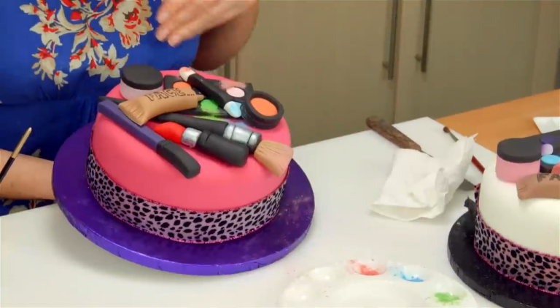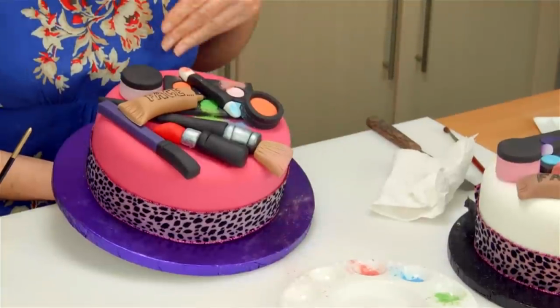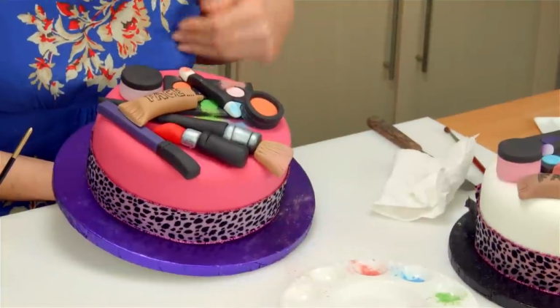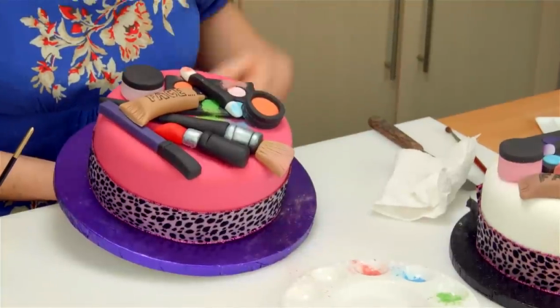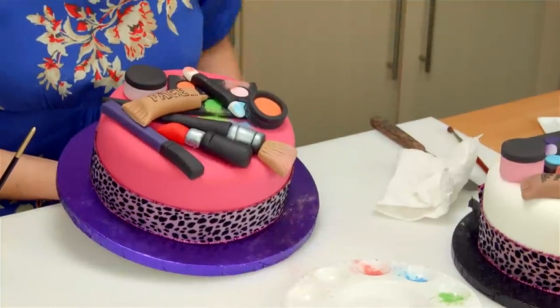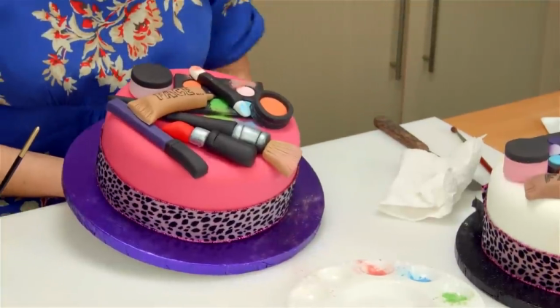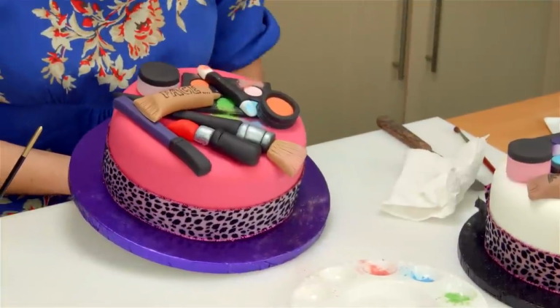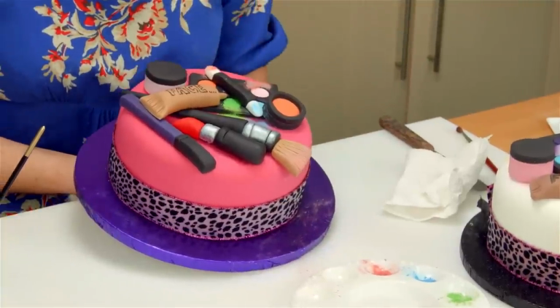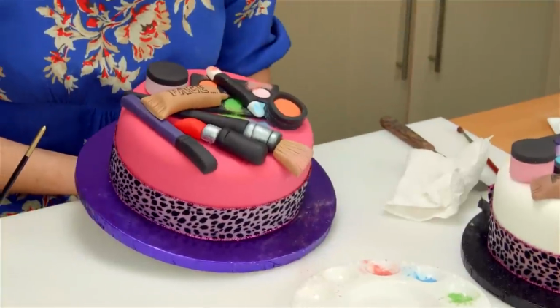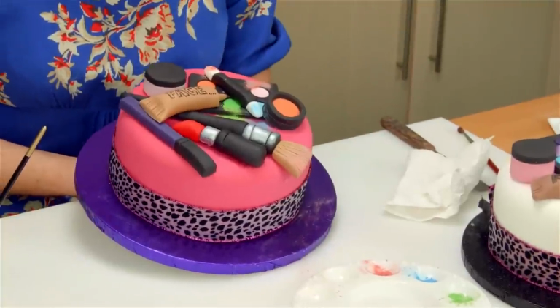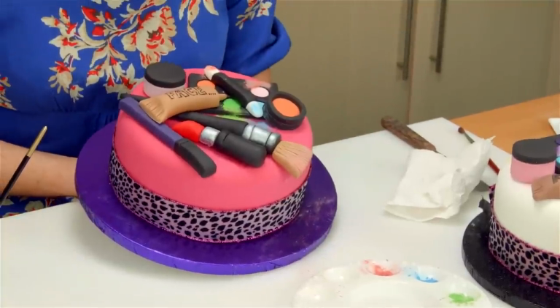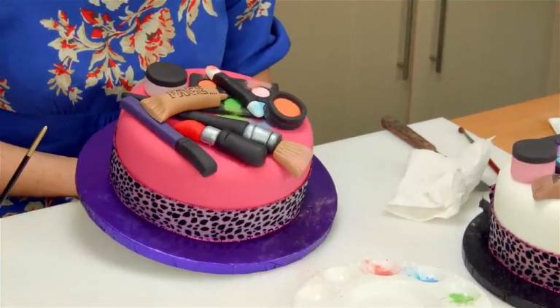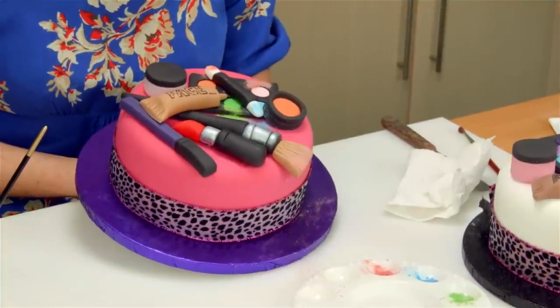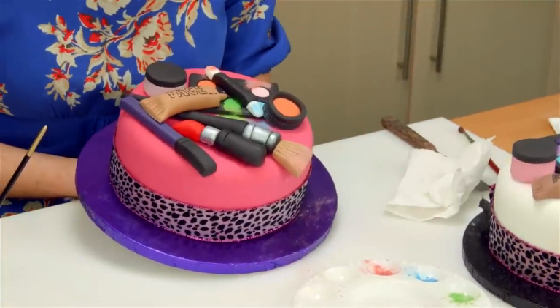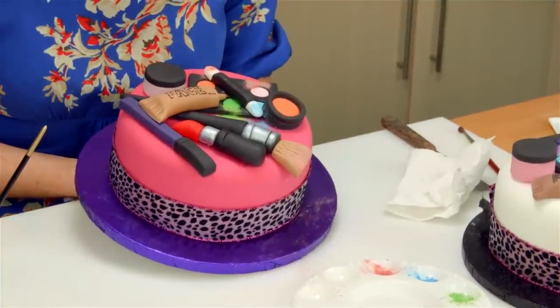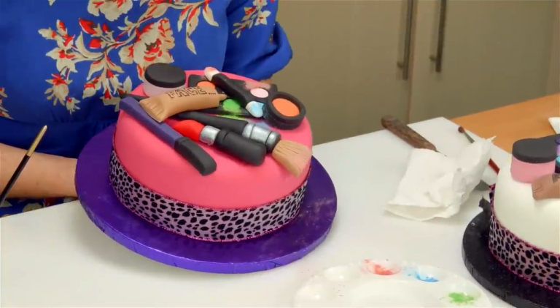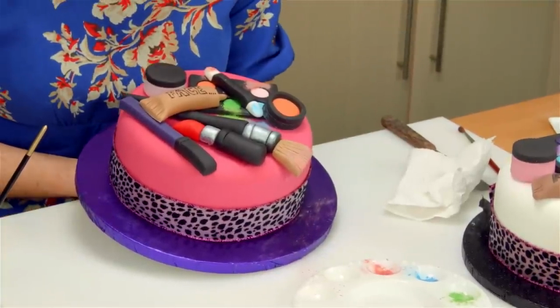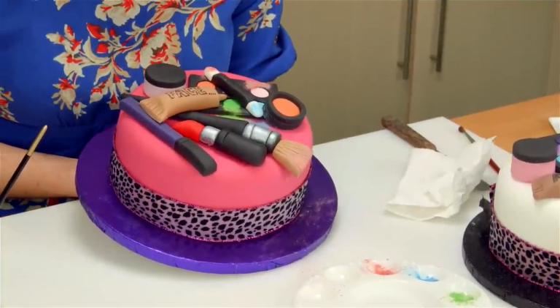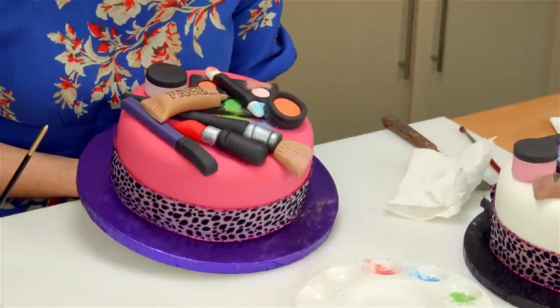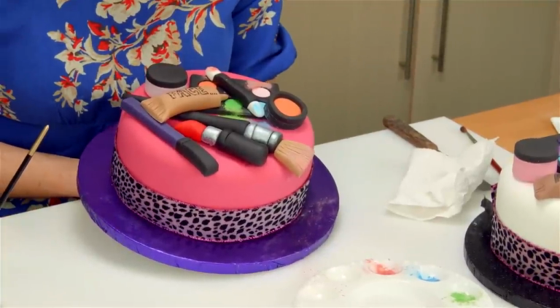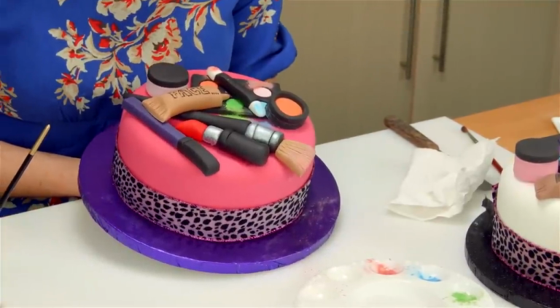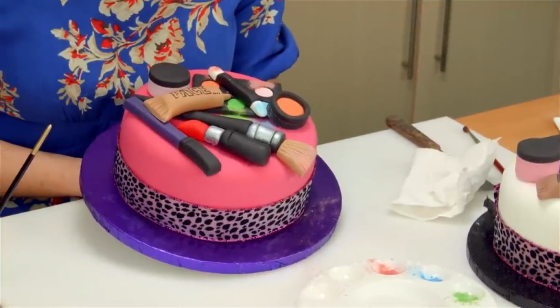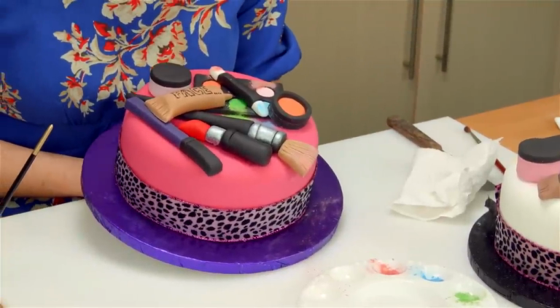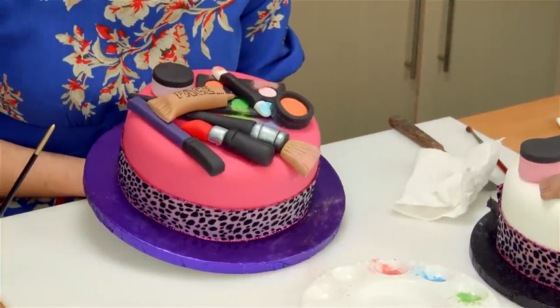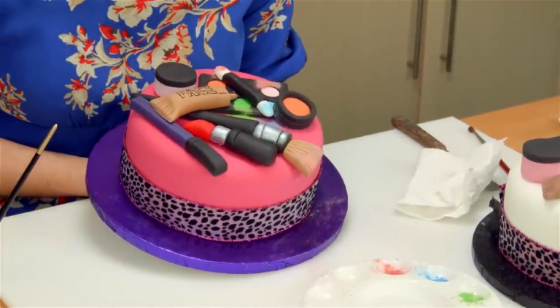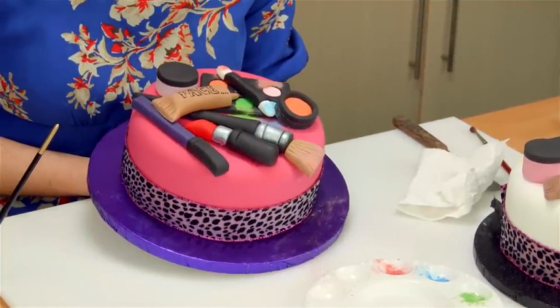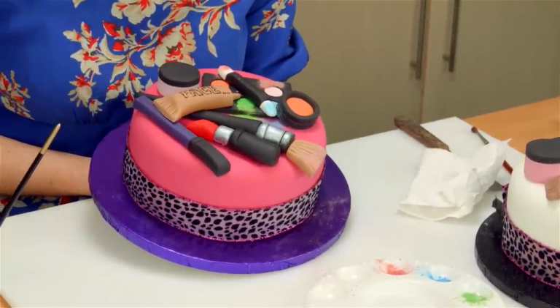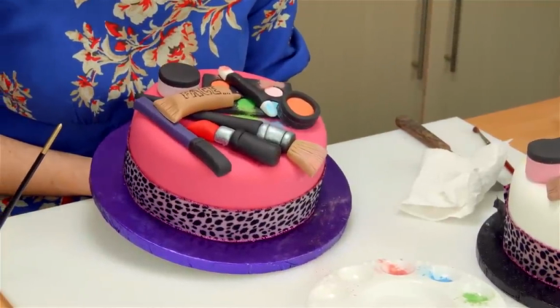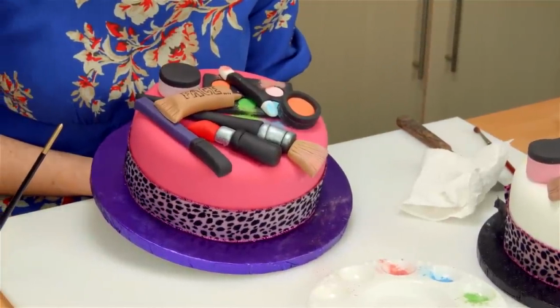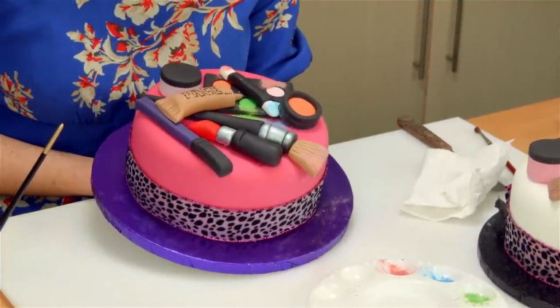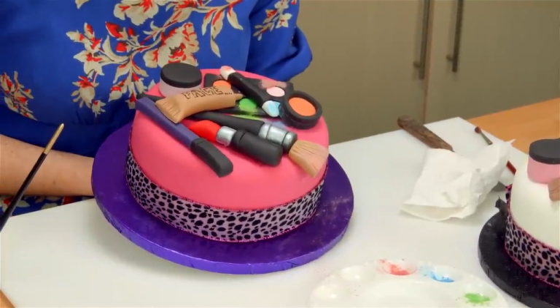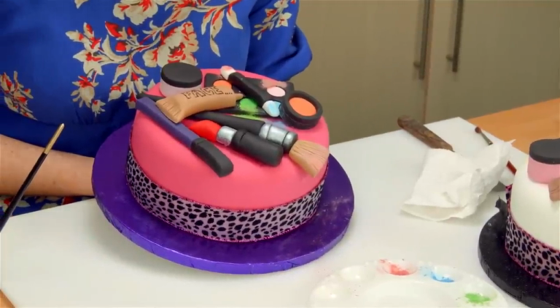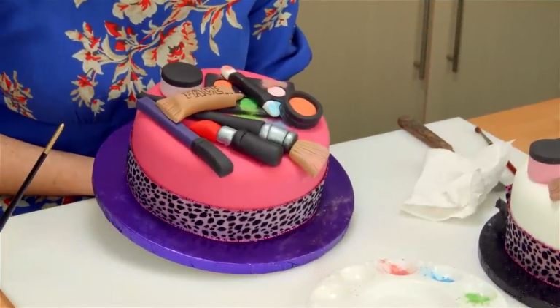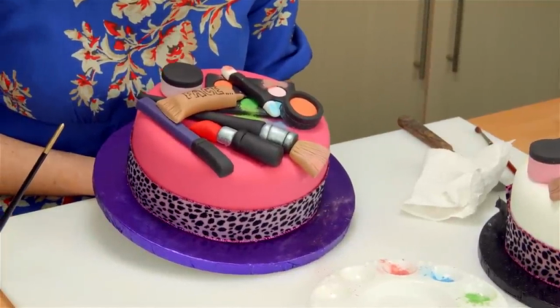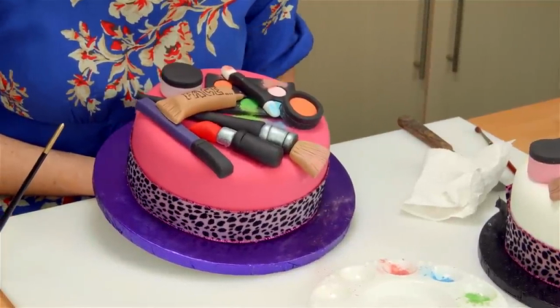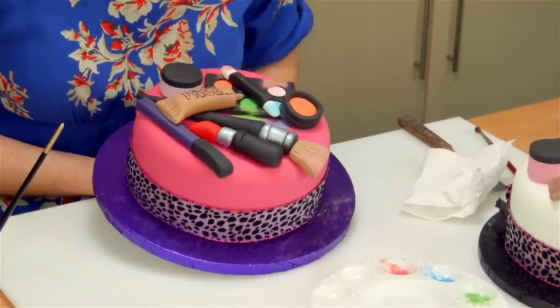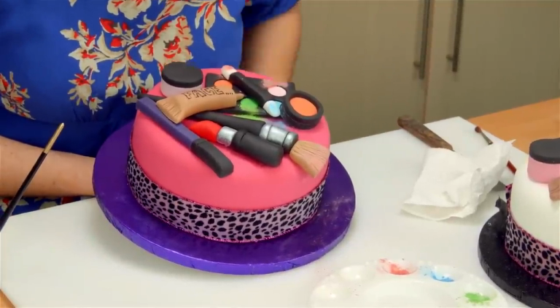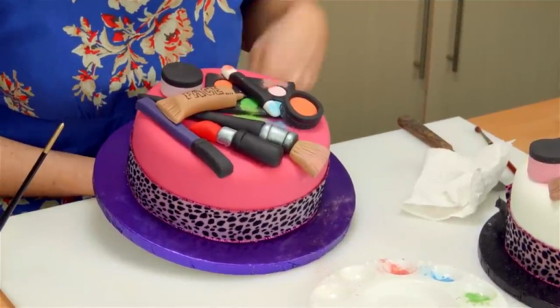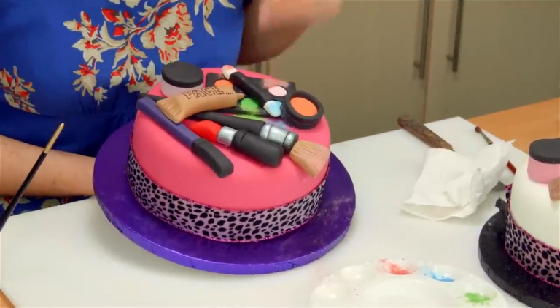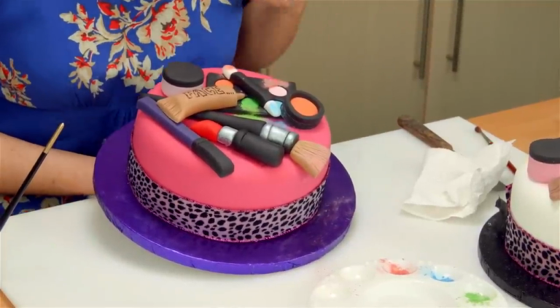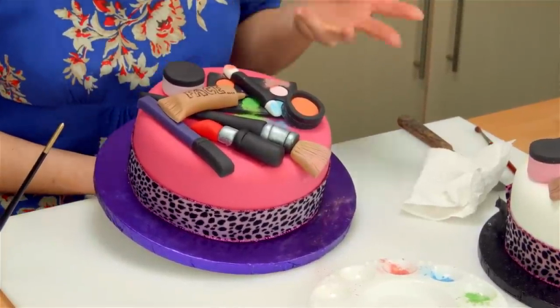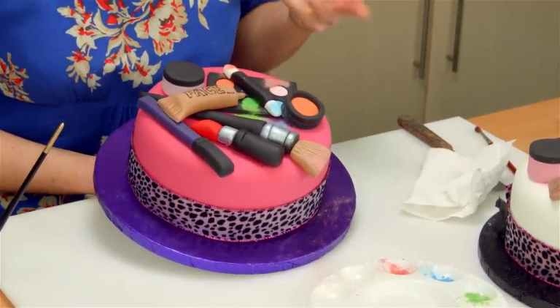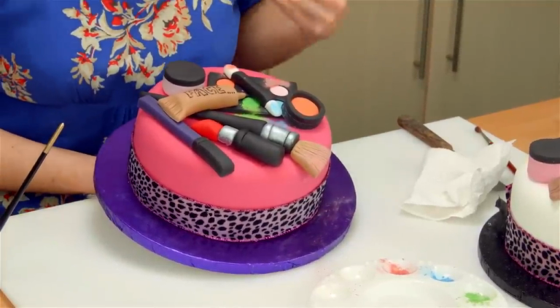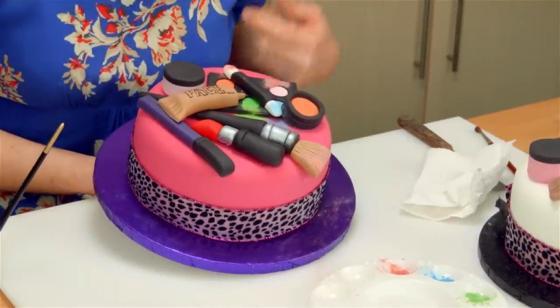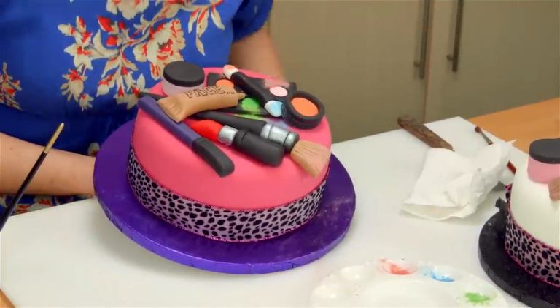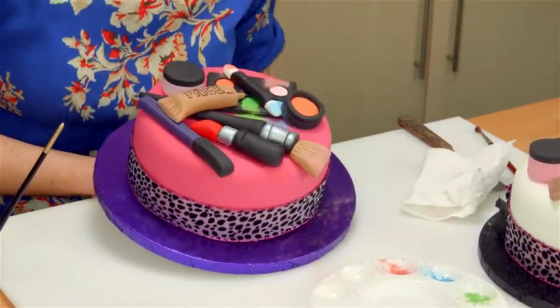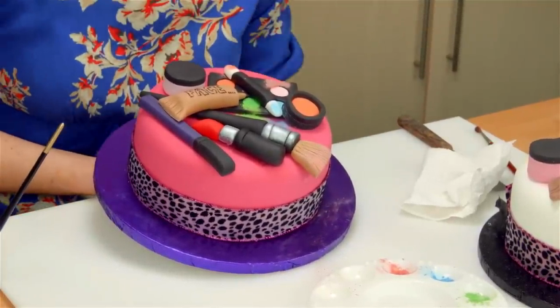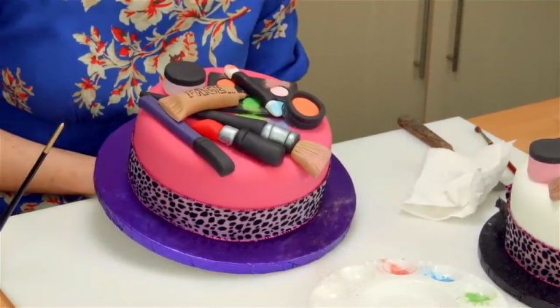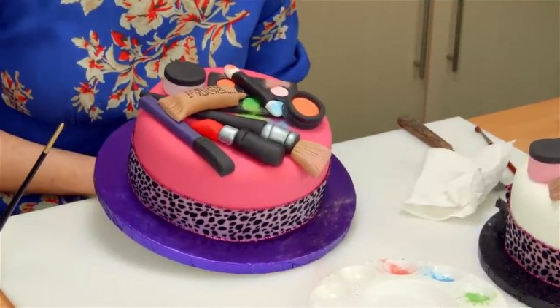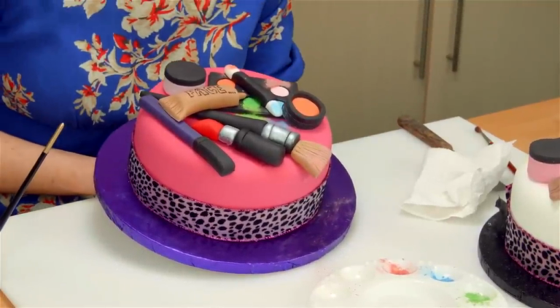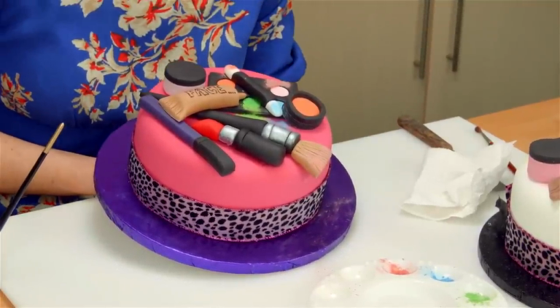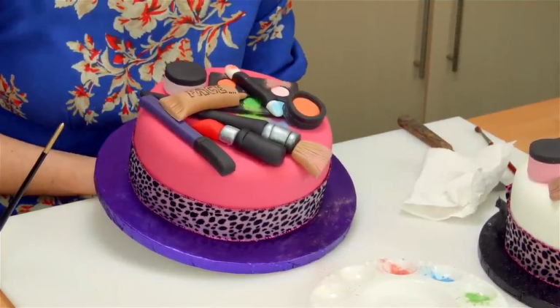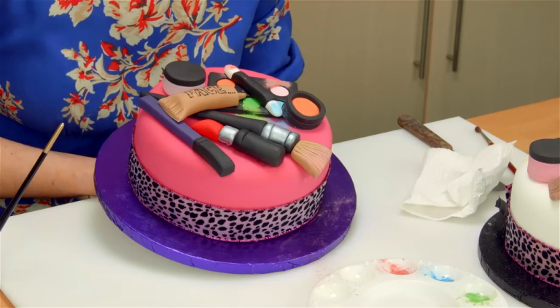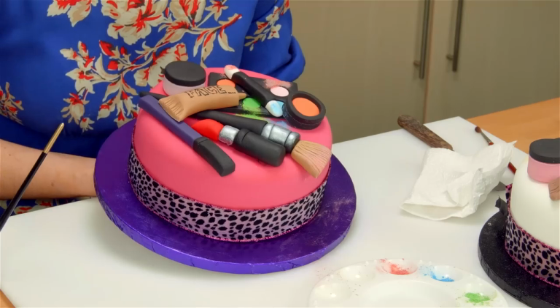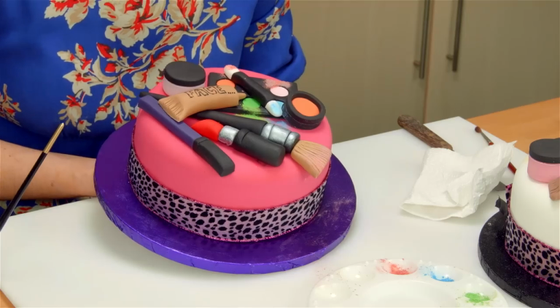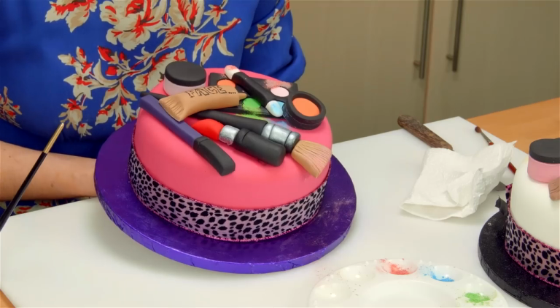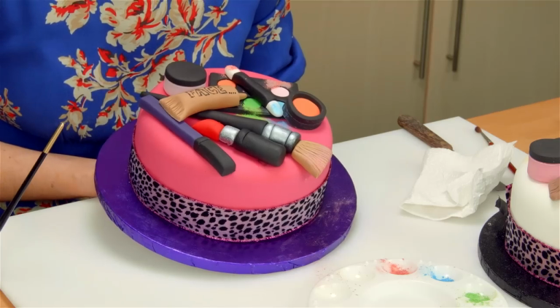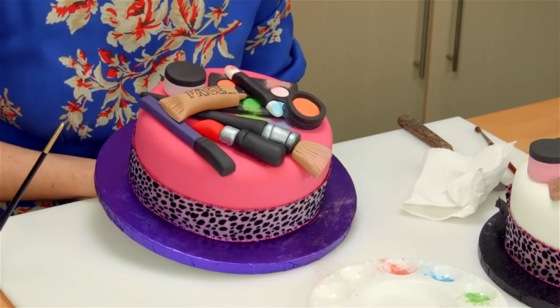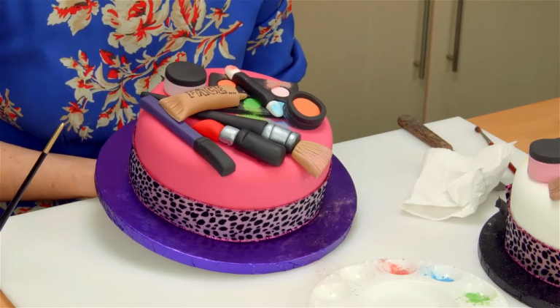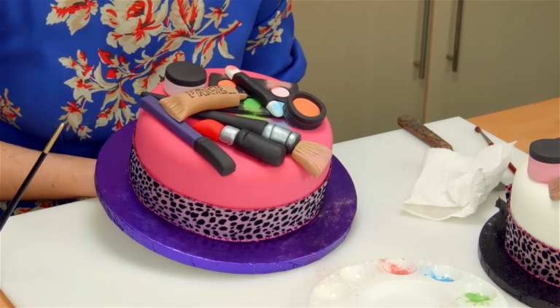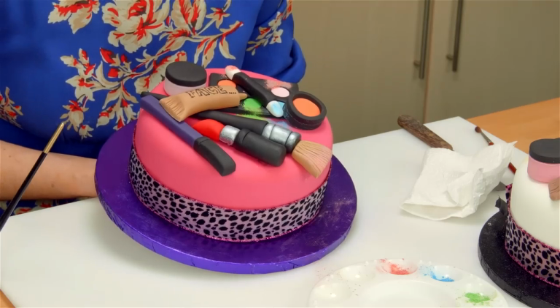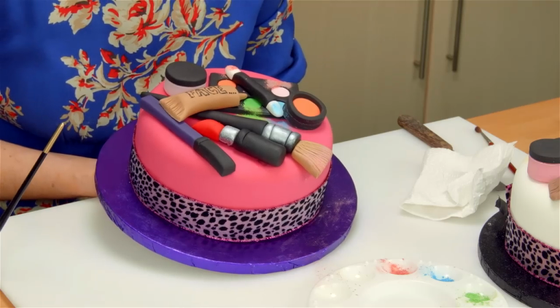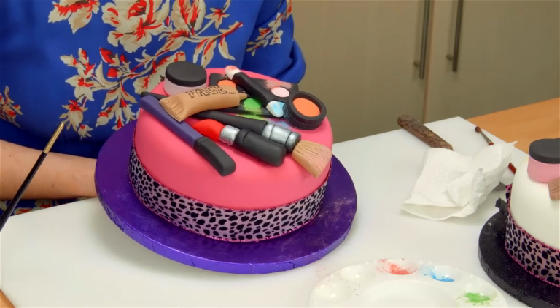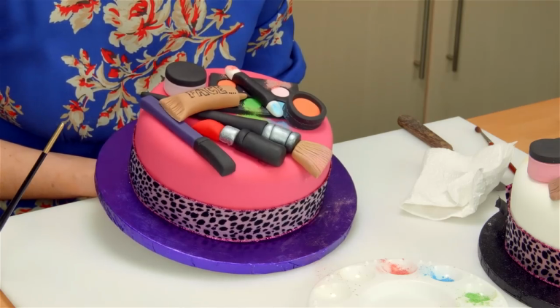Just dust off any excess you've got around your cake board. You can go on forever dusting — it depends how messy you want to make it. And that basically is the end. You can make this look however you like, but I think you'll agree it is a really, really groovy makeup cake.